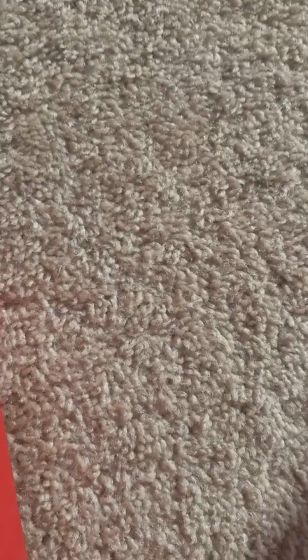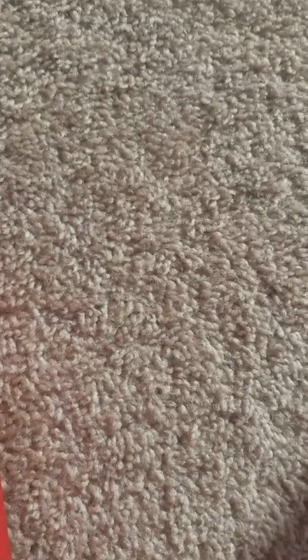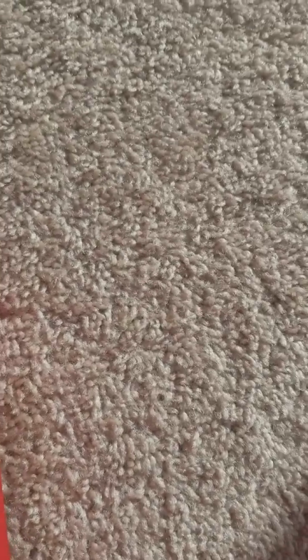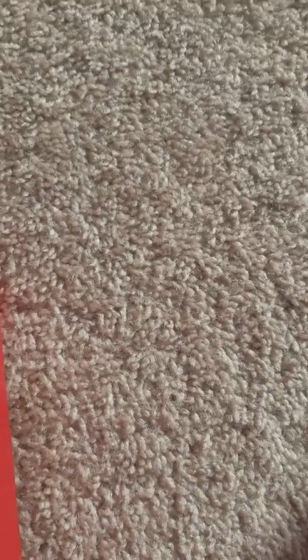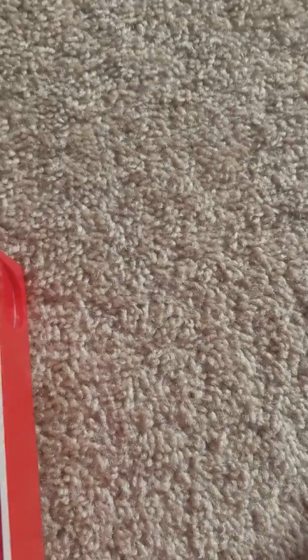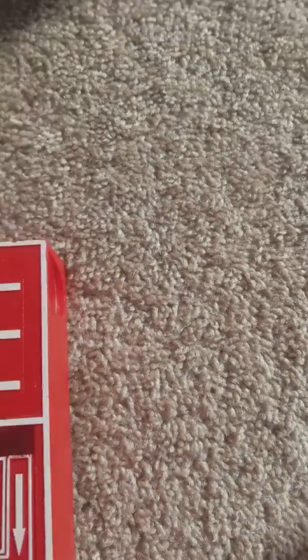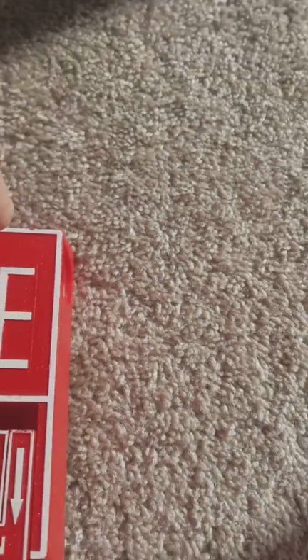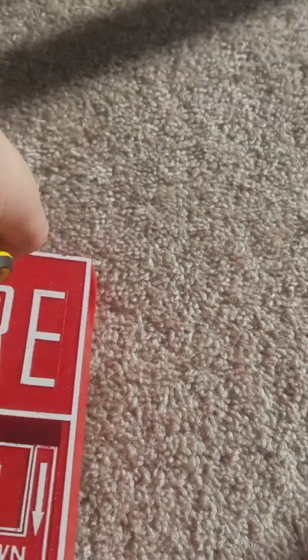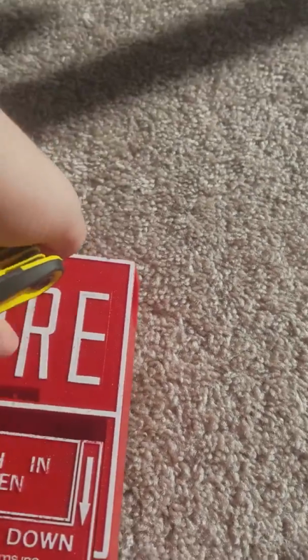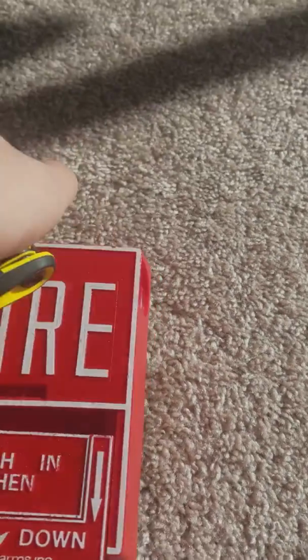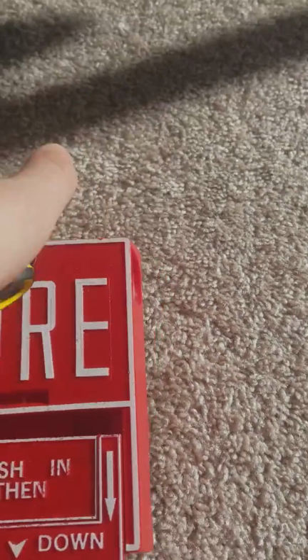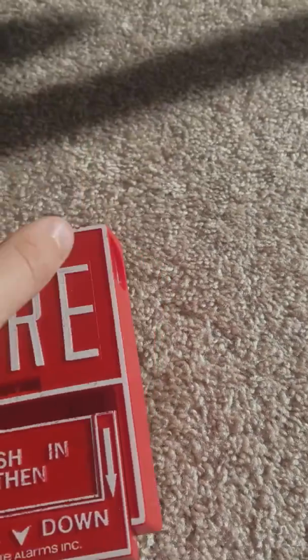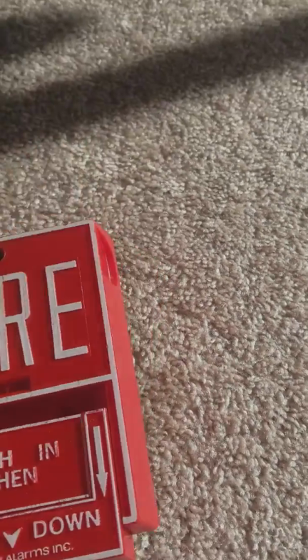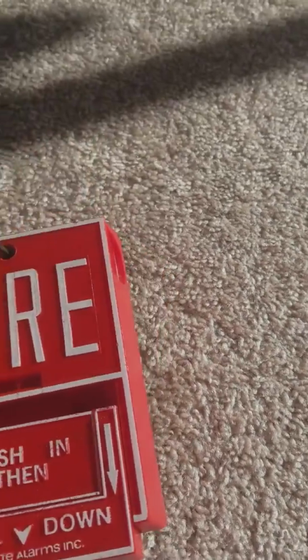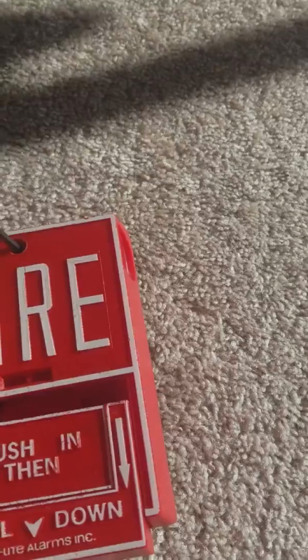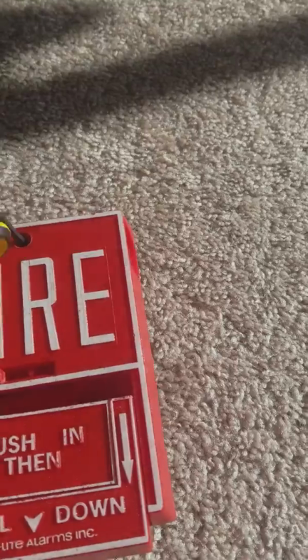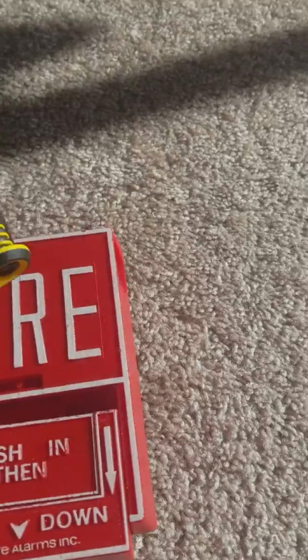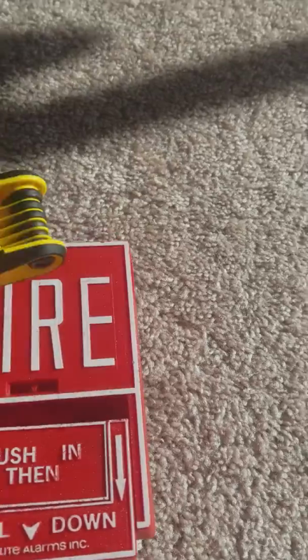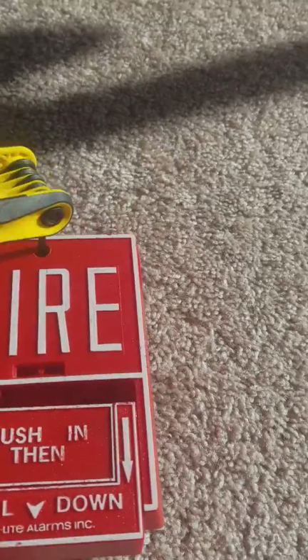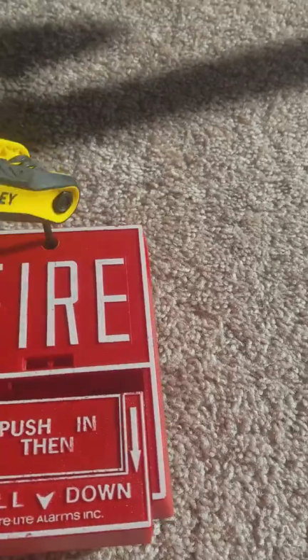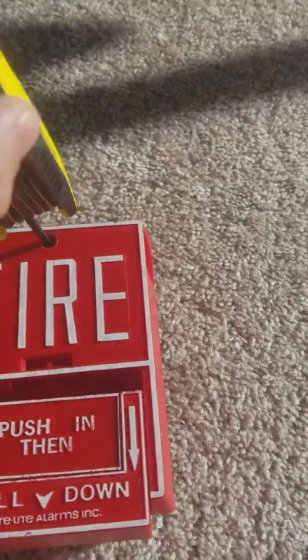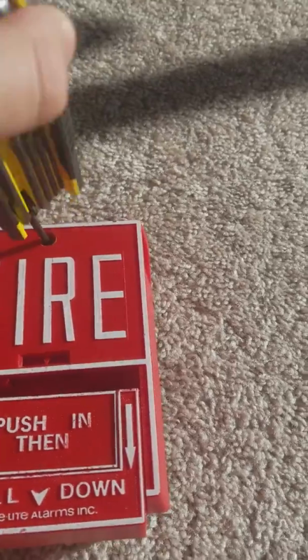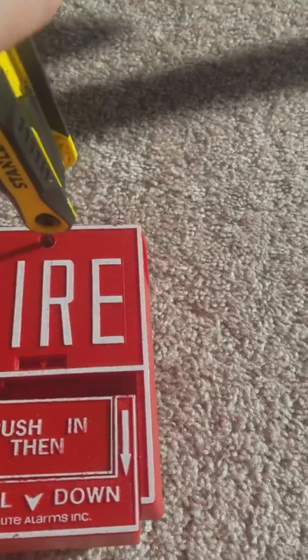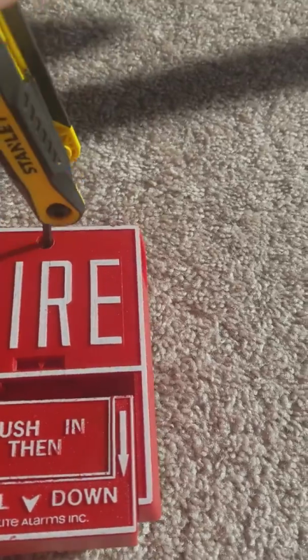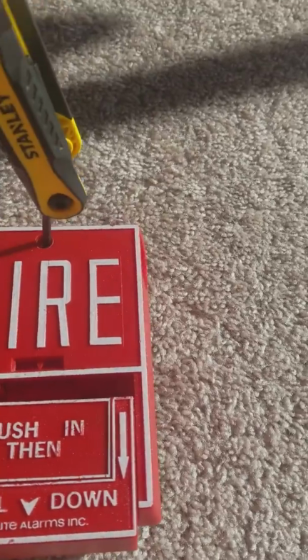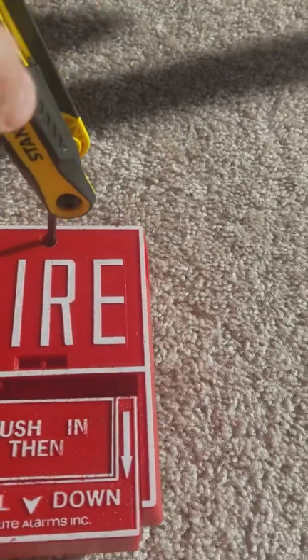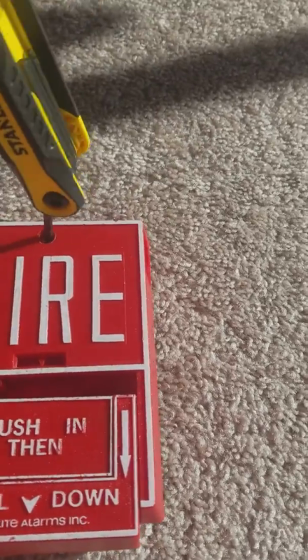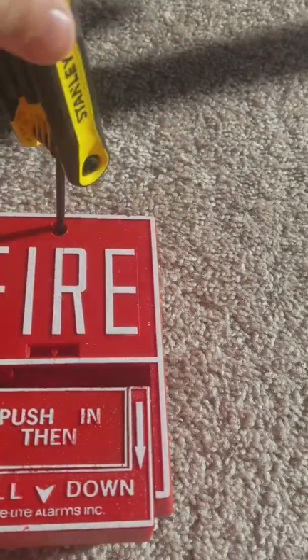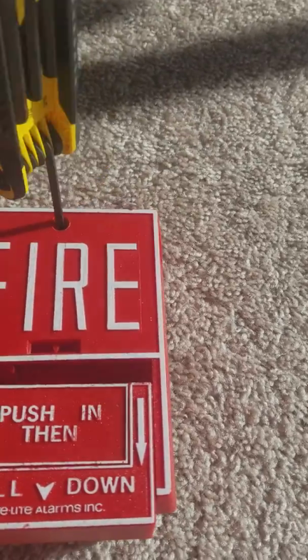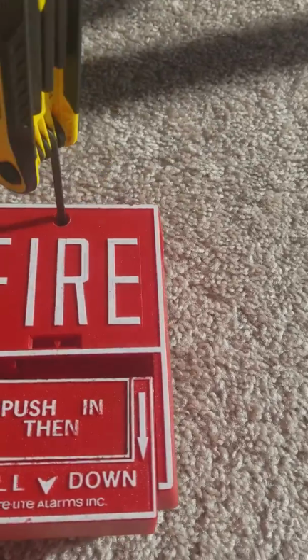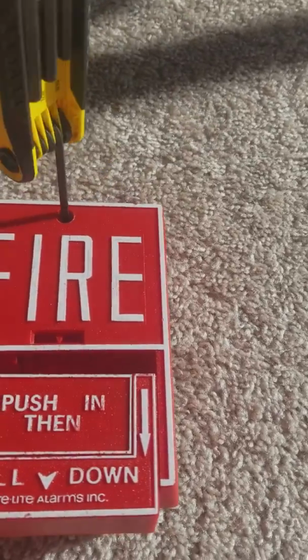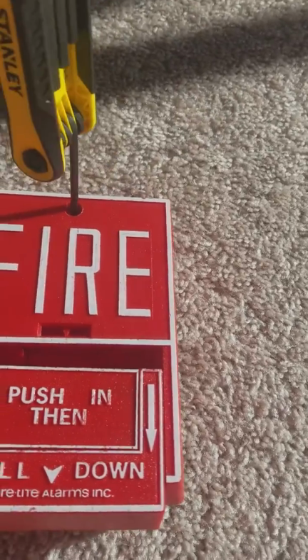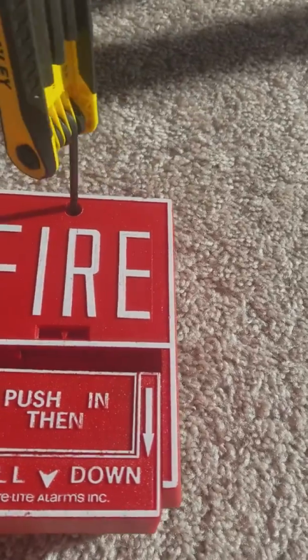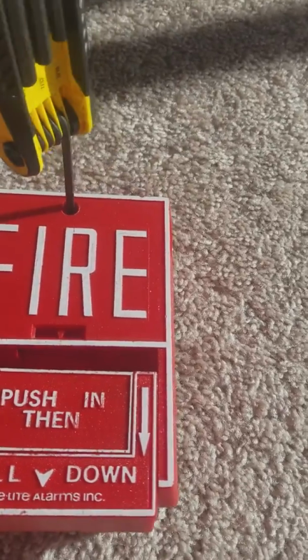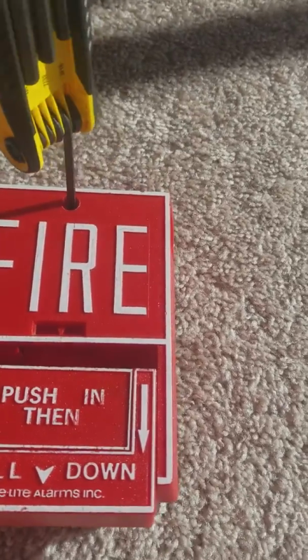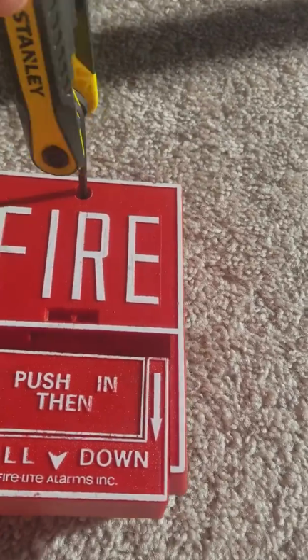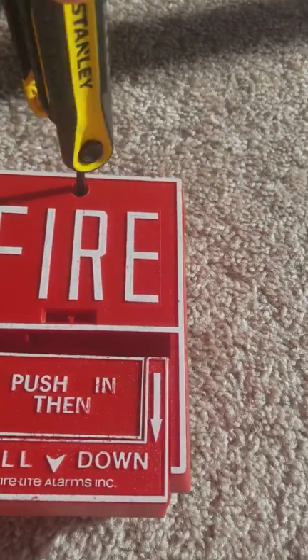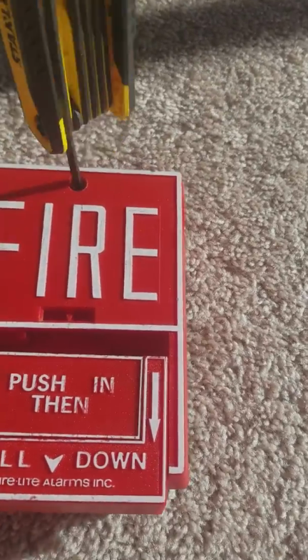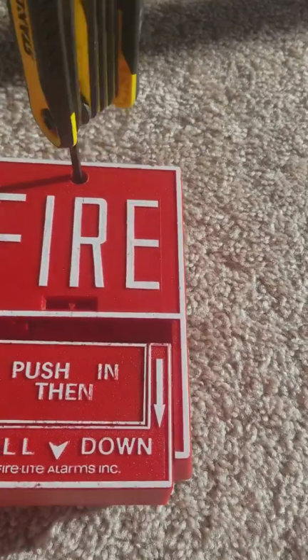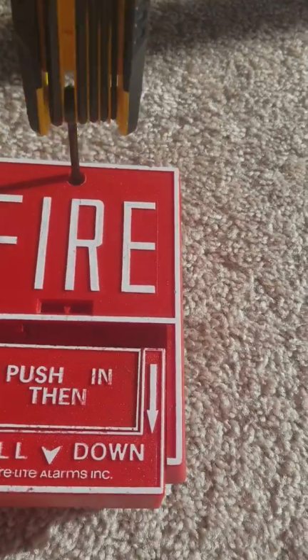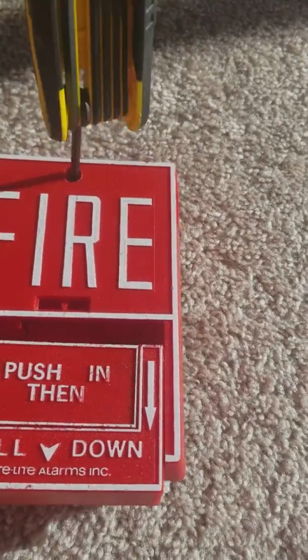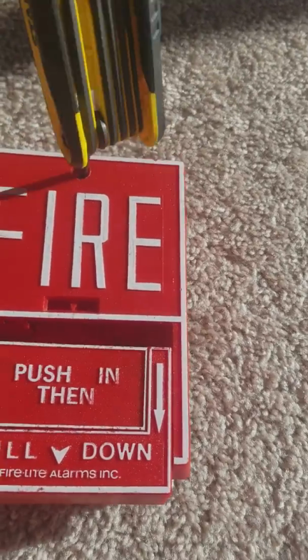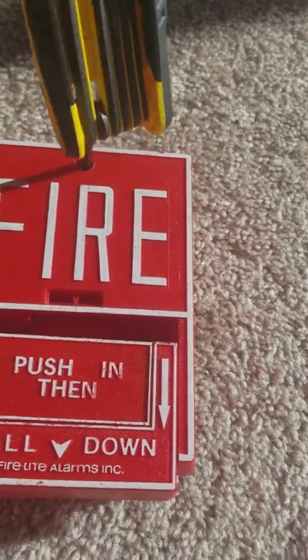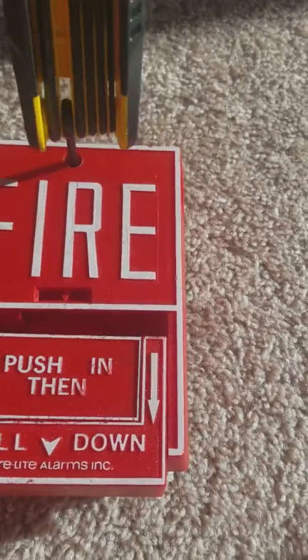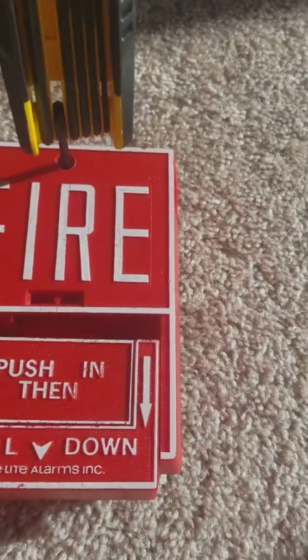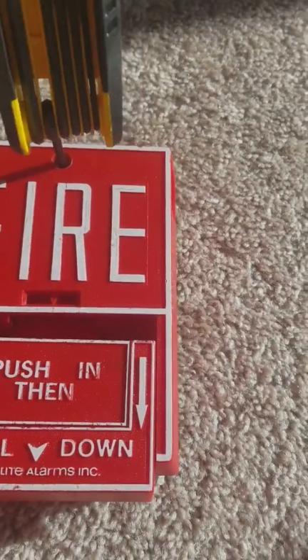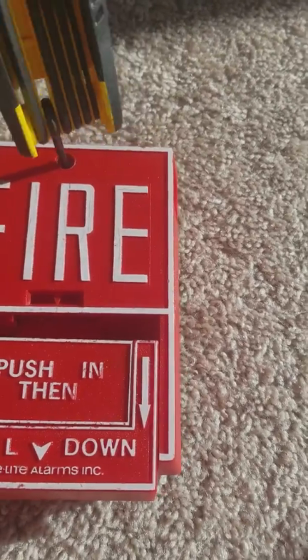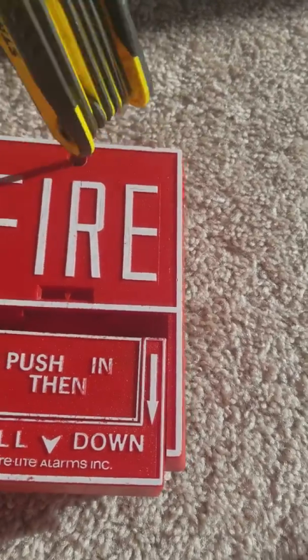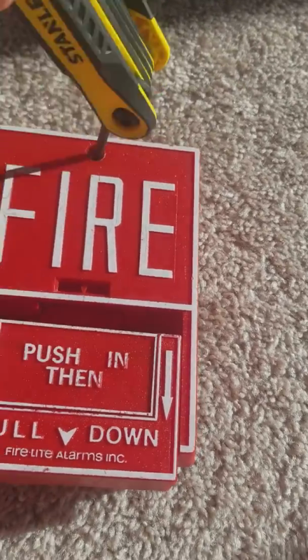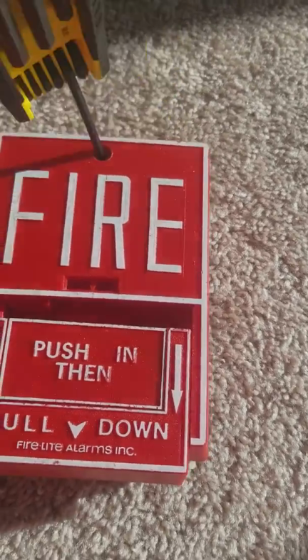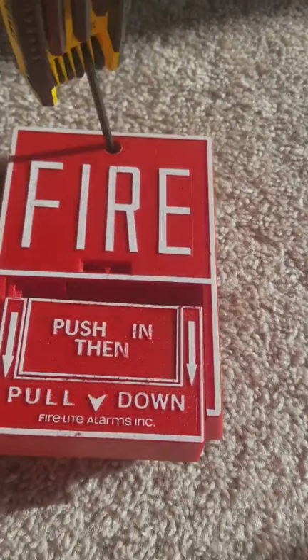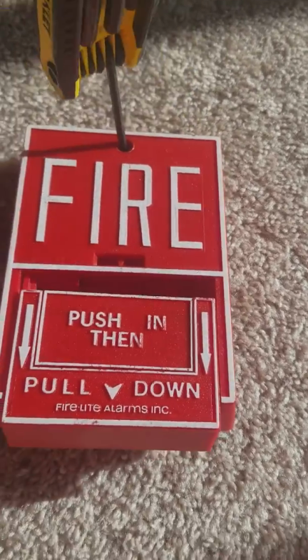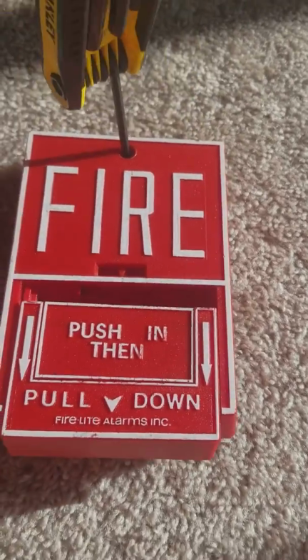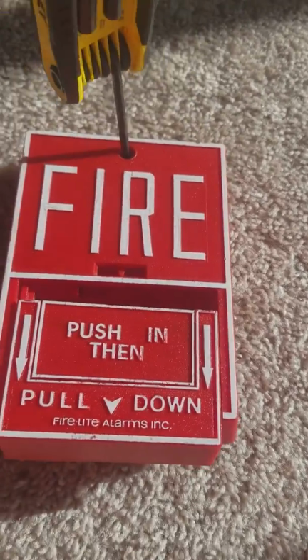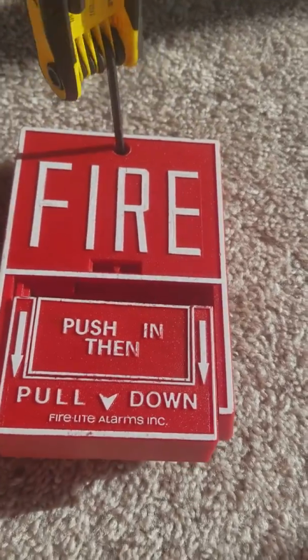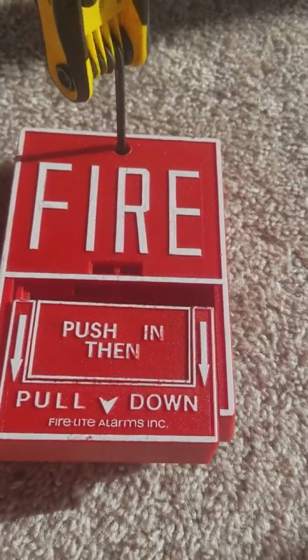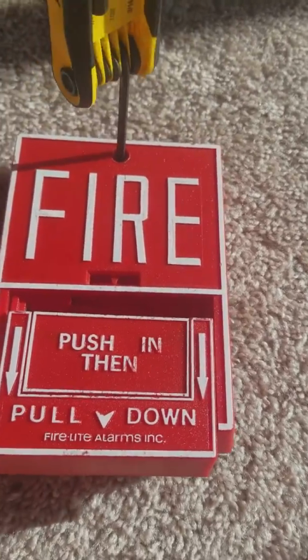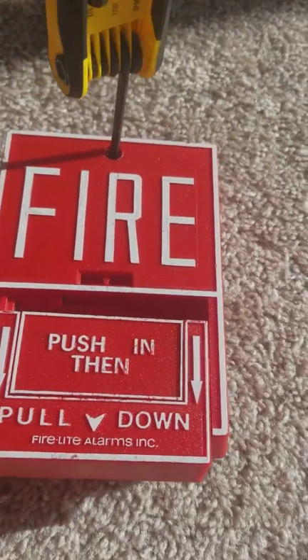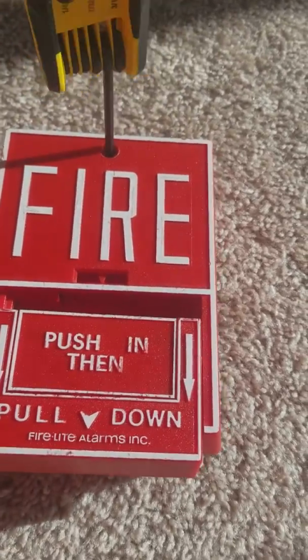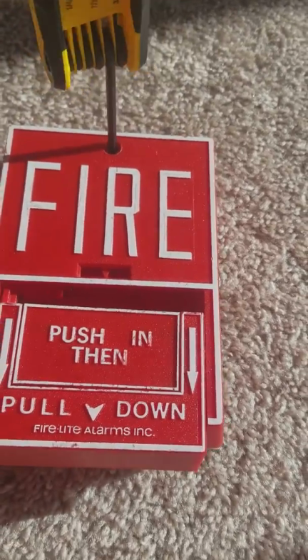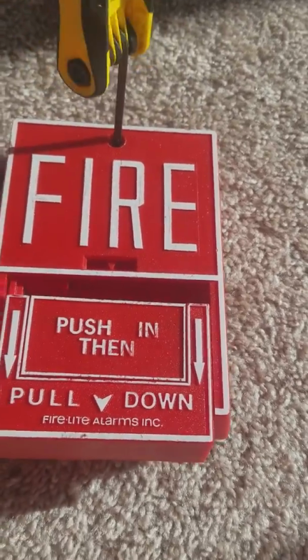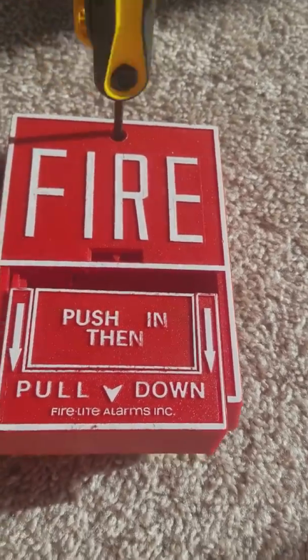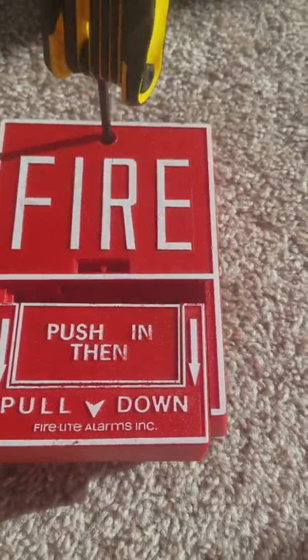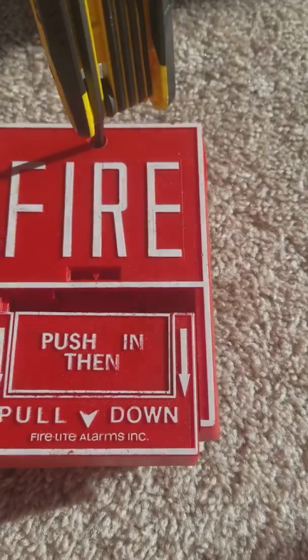We're gonna just reset it. Okay, there we go.